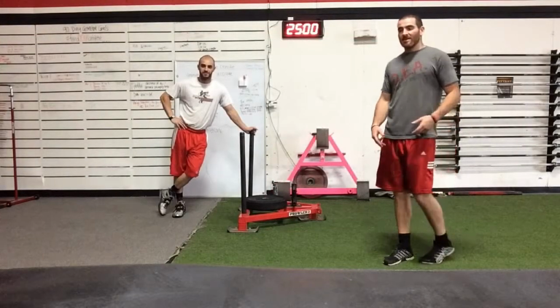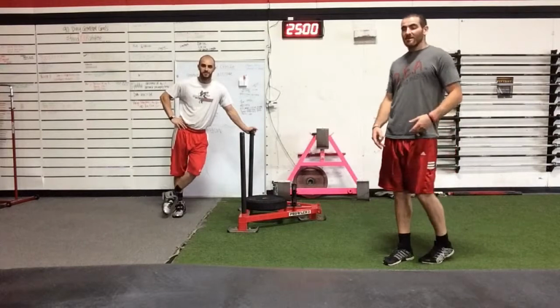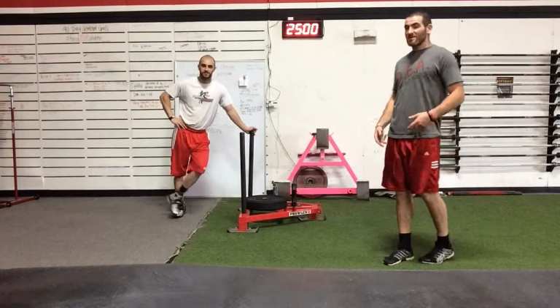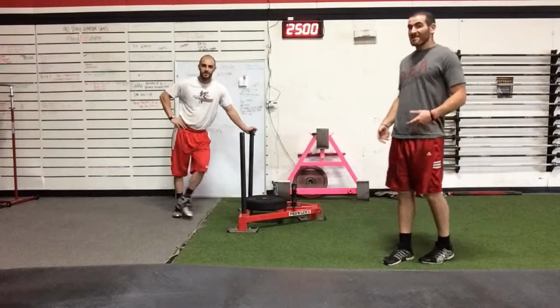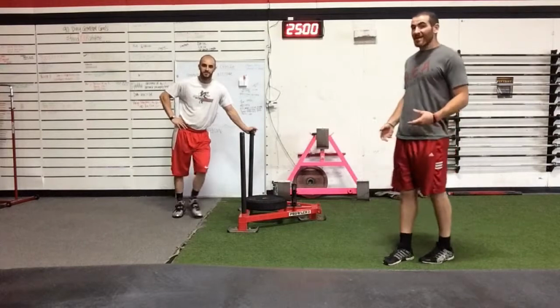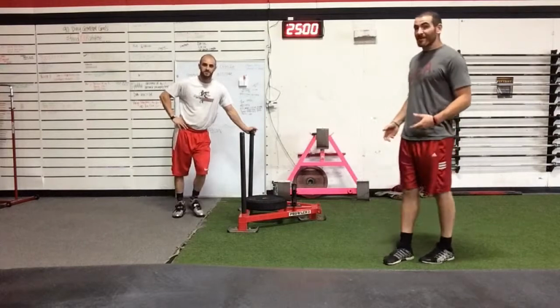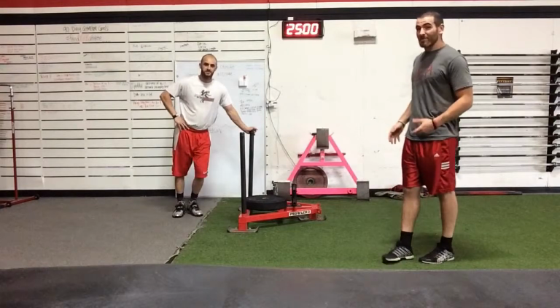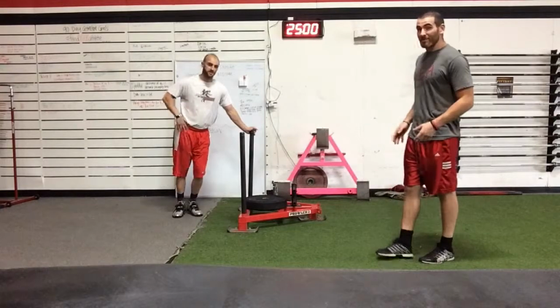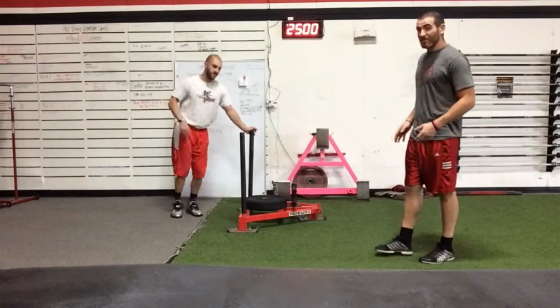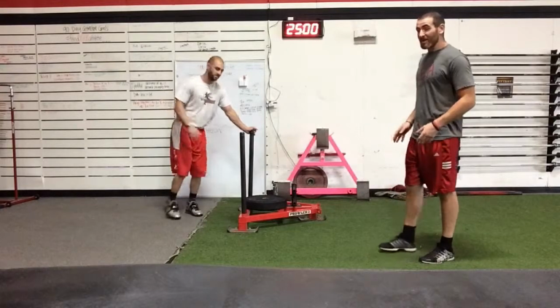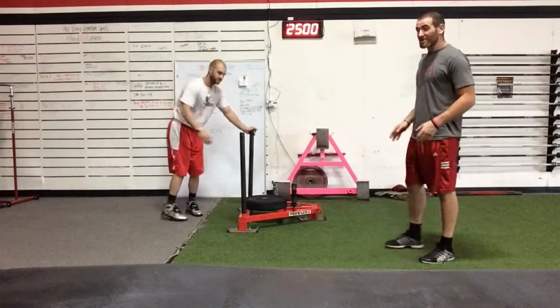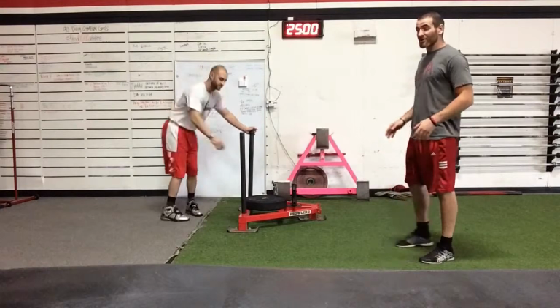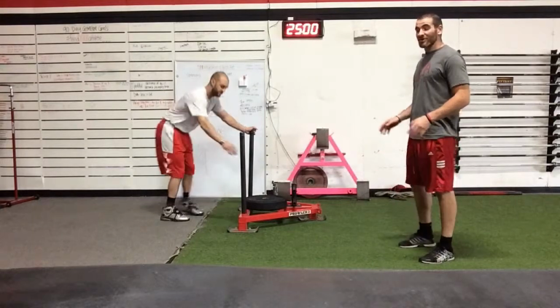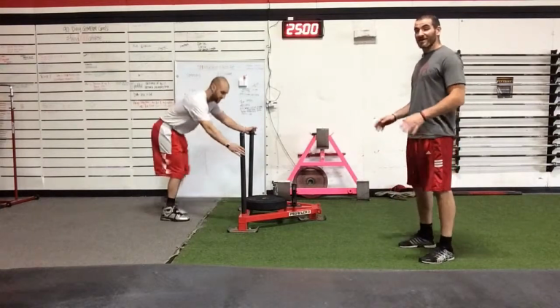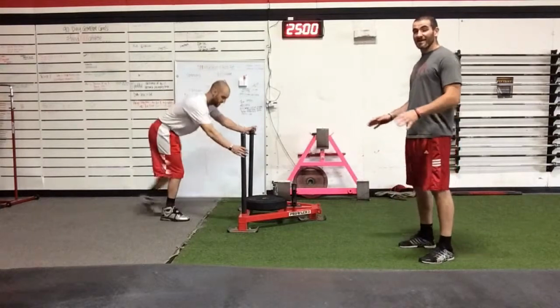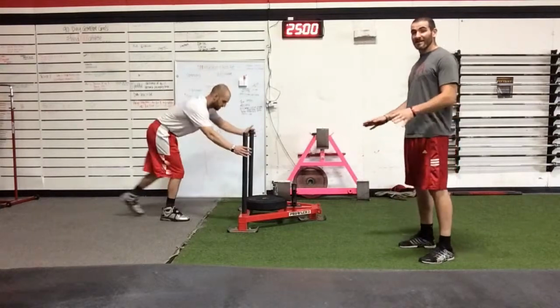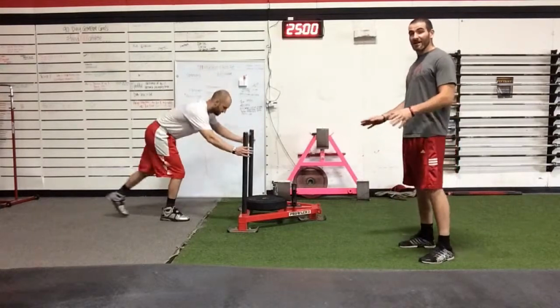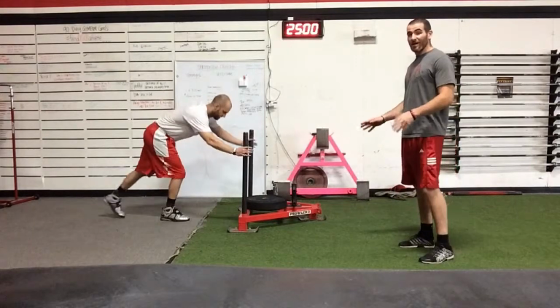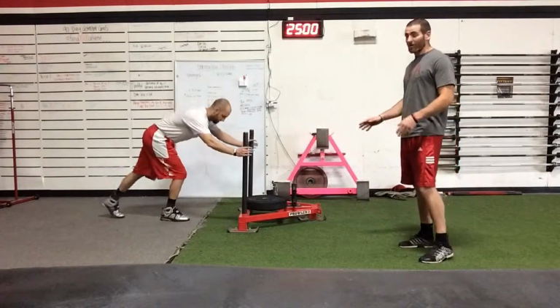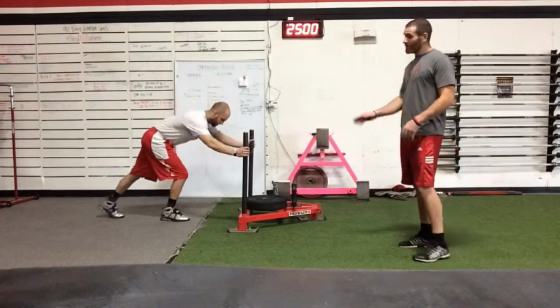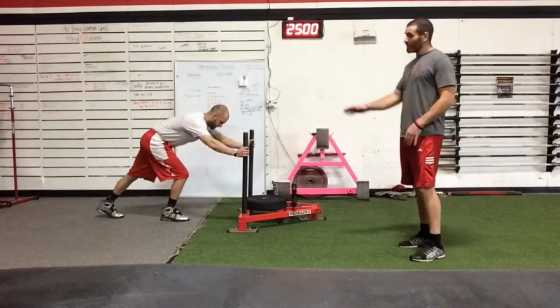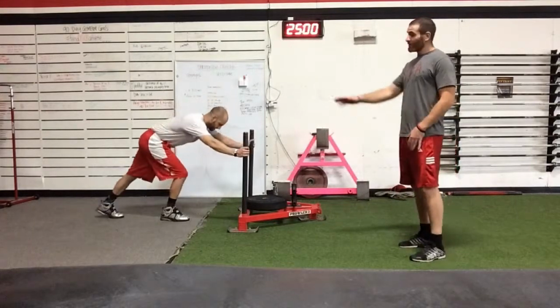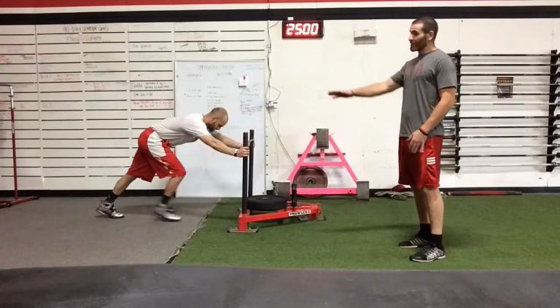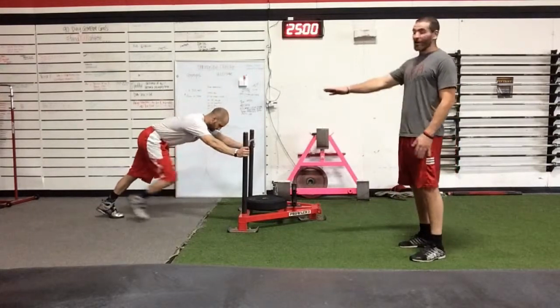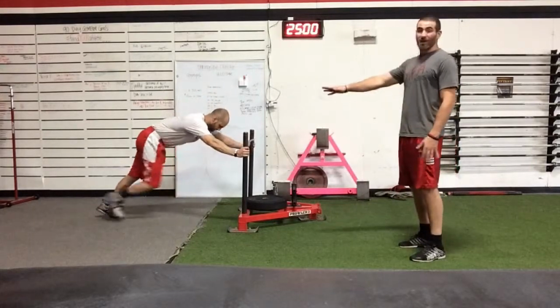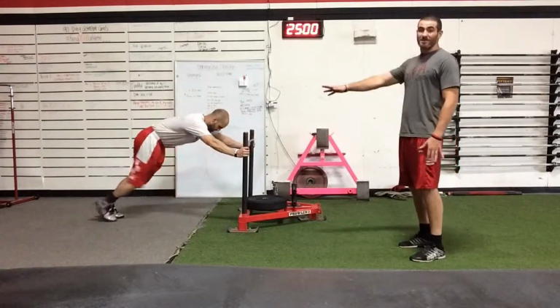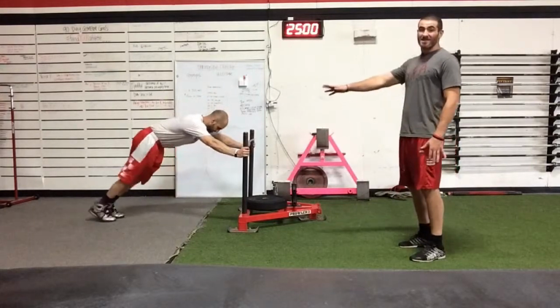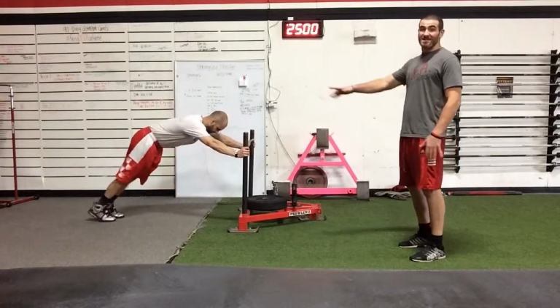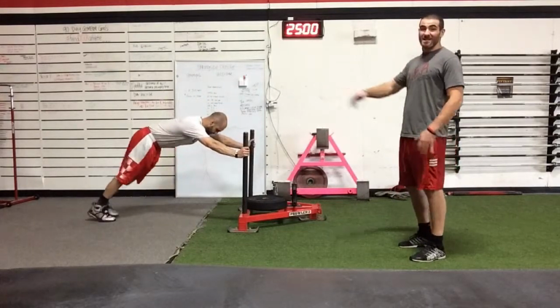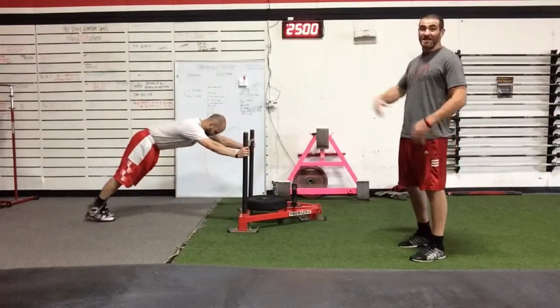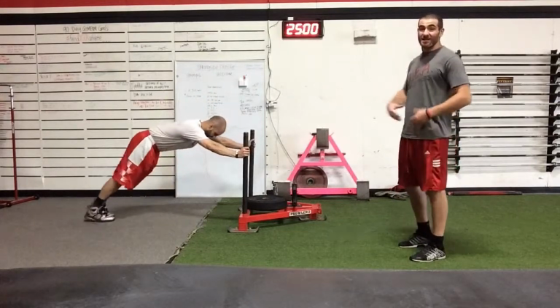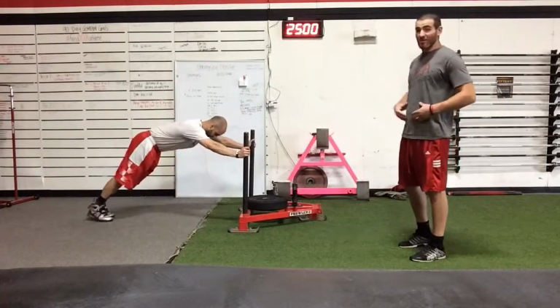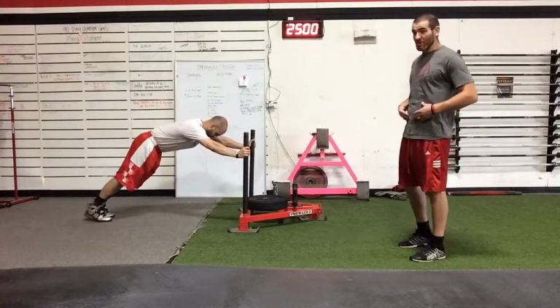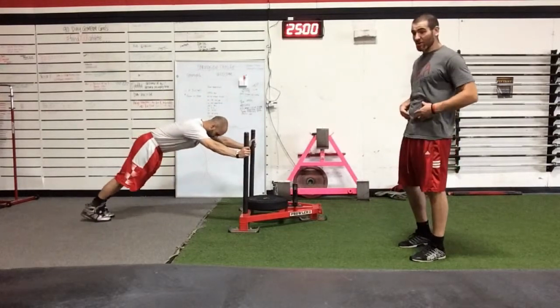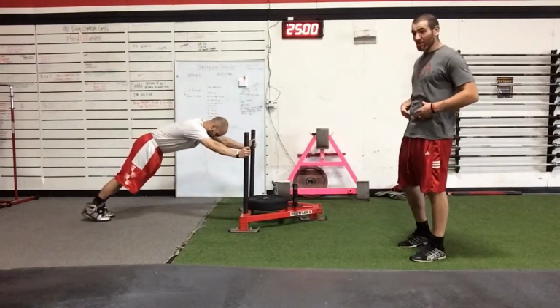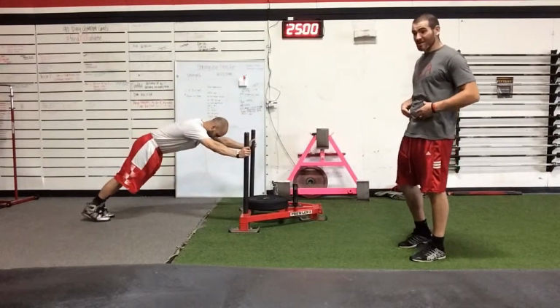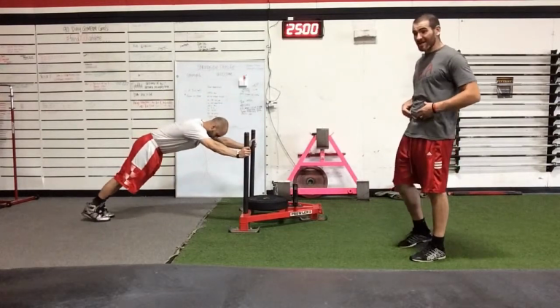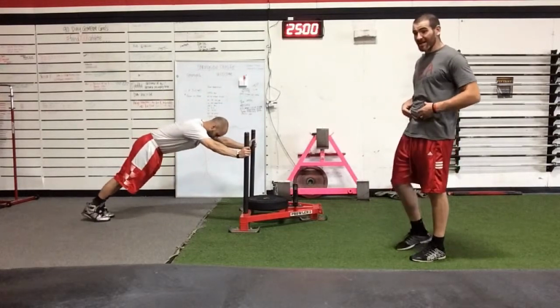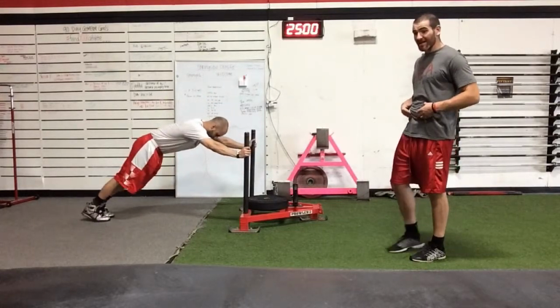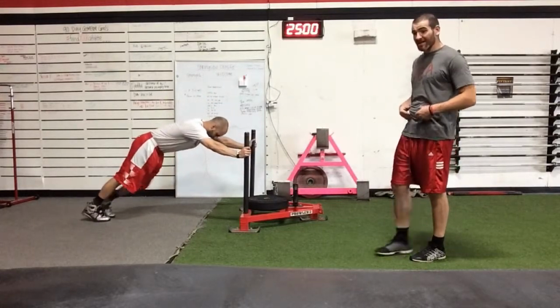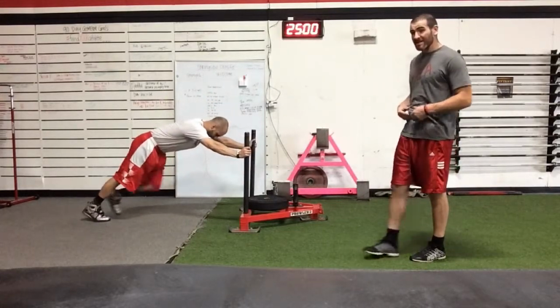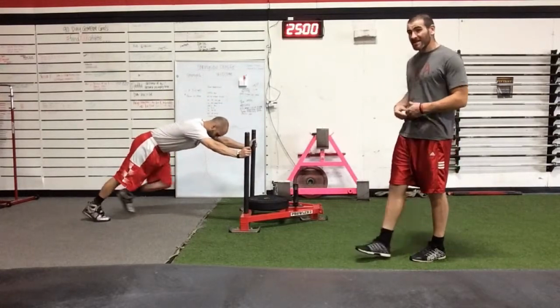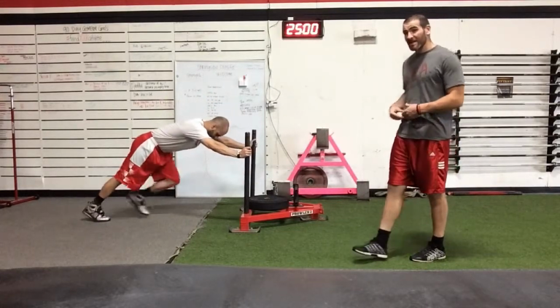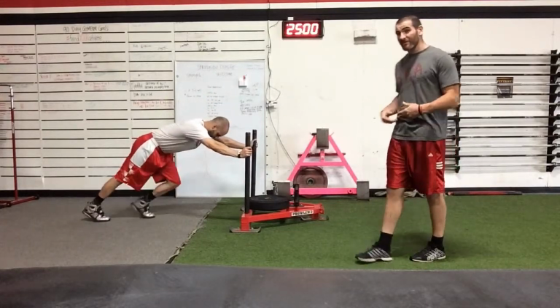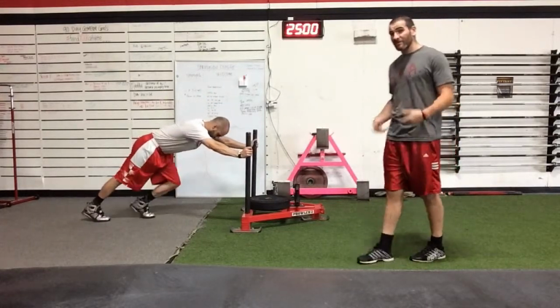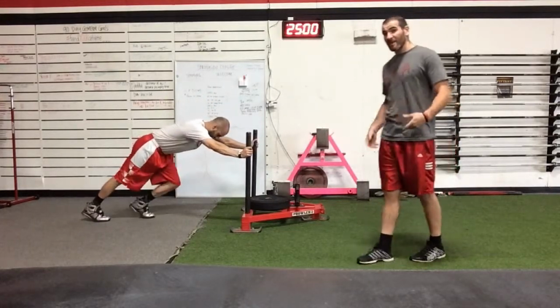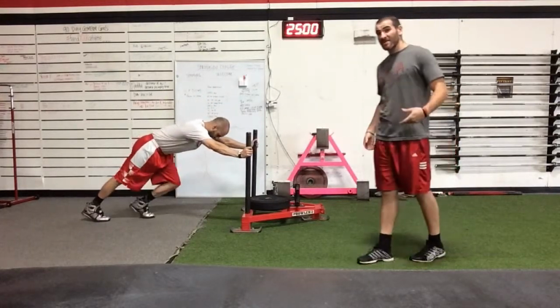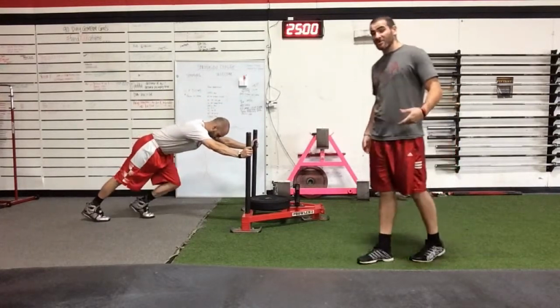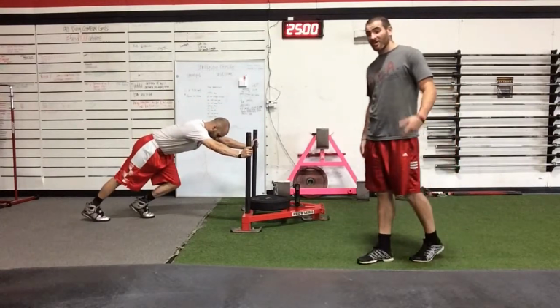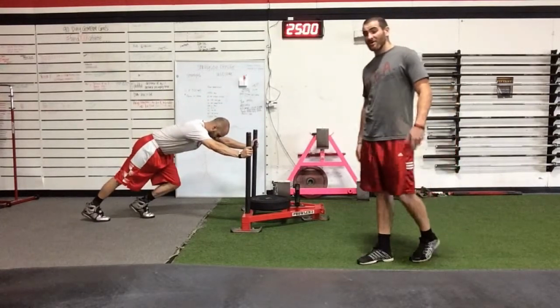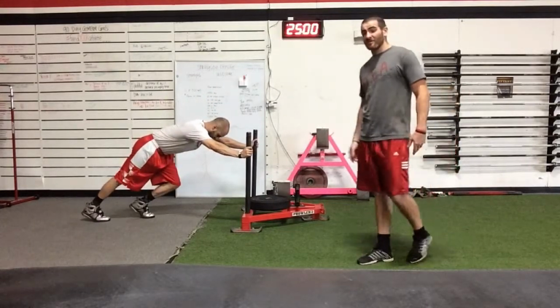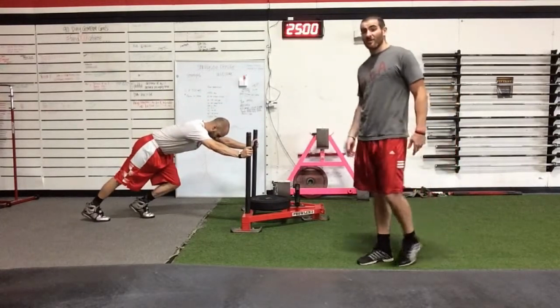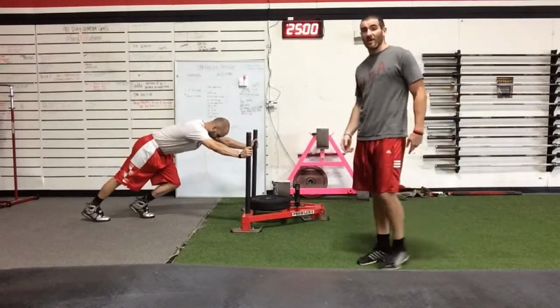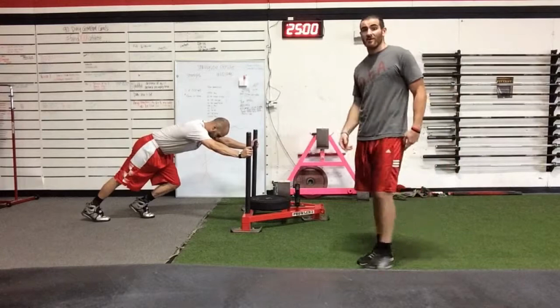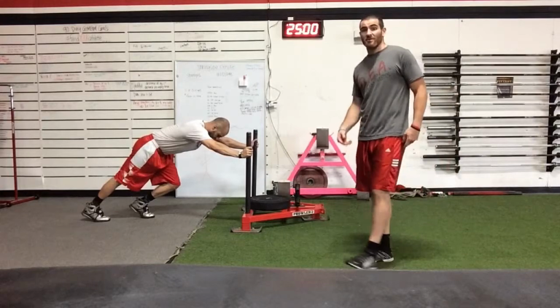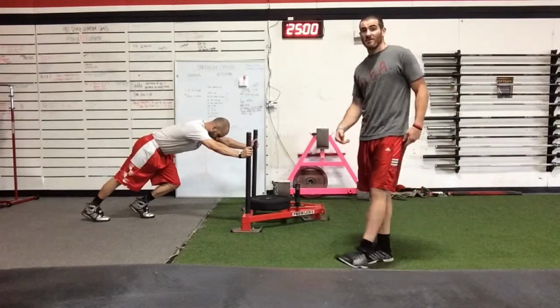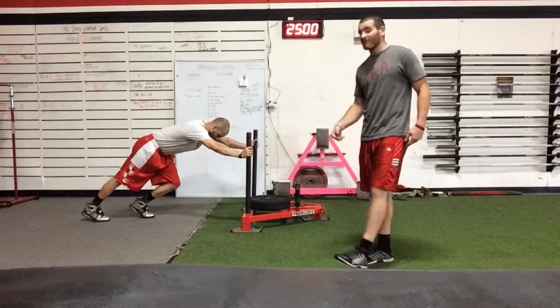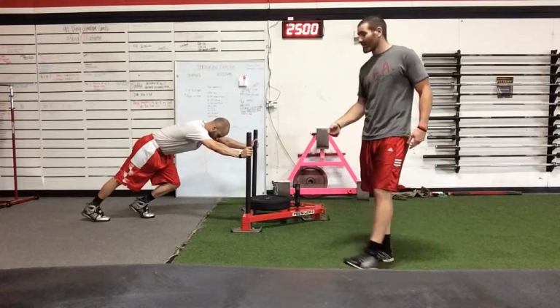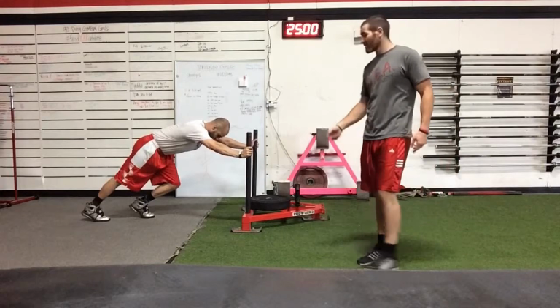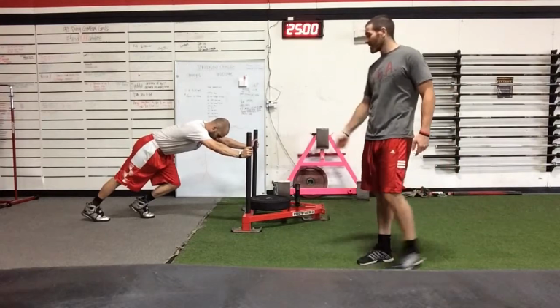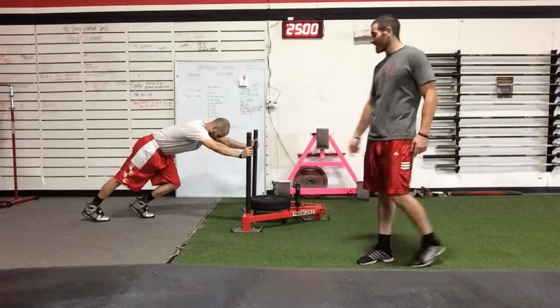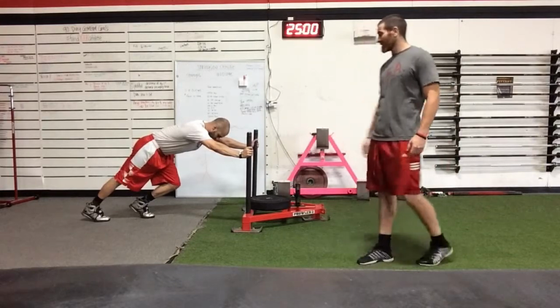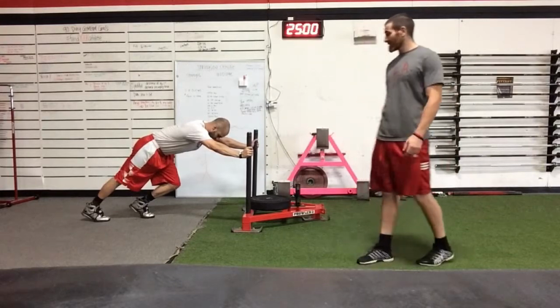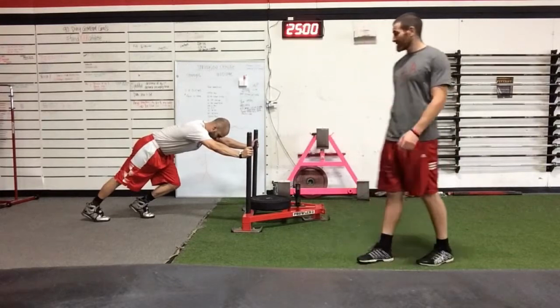In your setup, you want to make sure to get low with your arms extended and your core tight to give you the best transfer of energy from your legs.